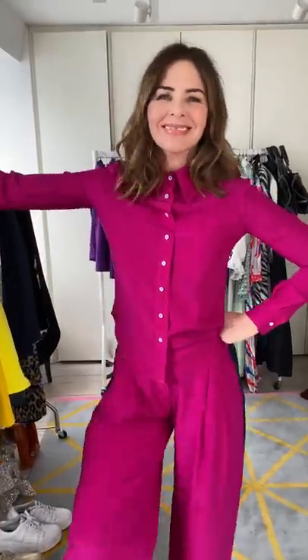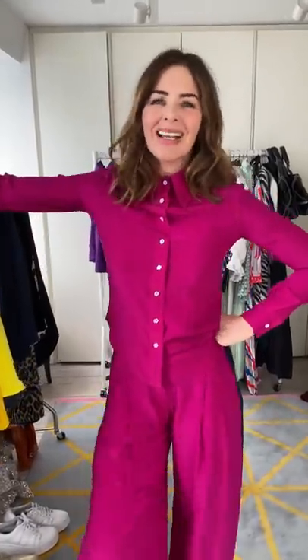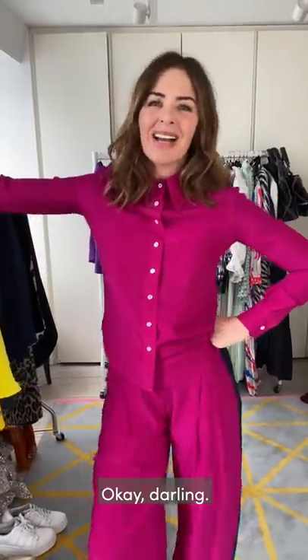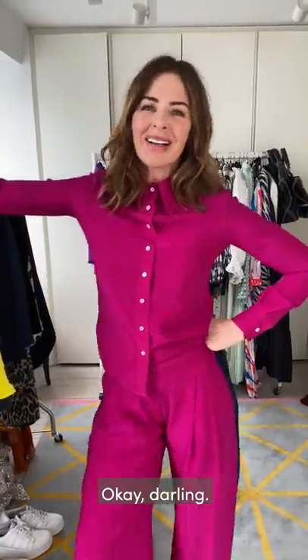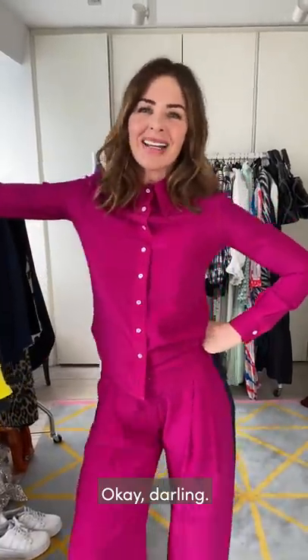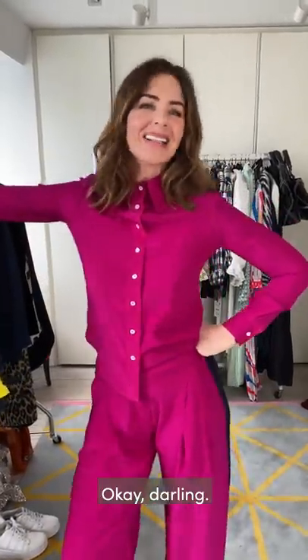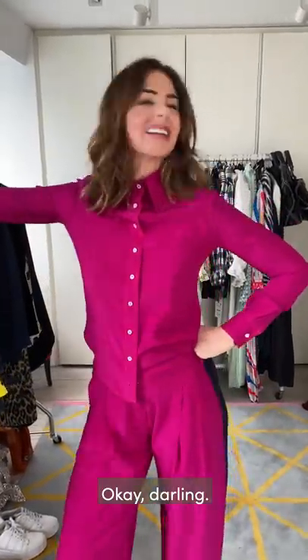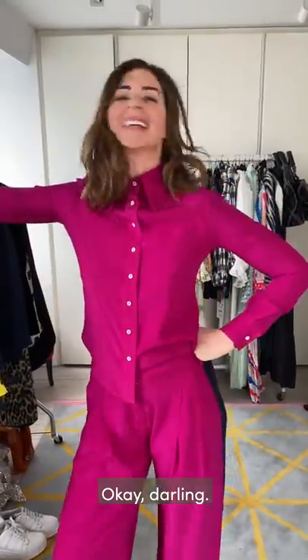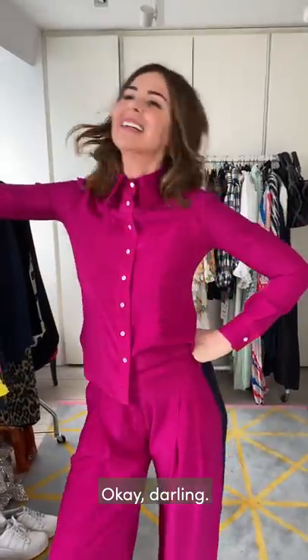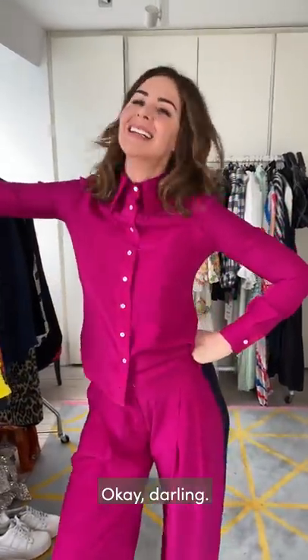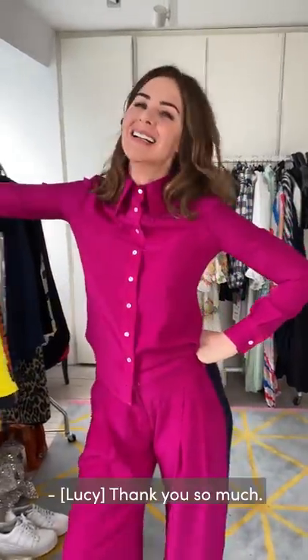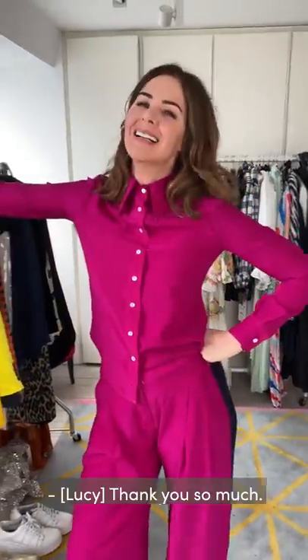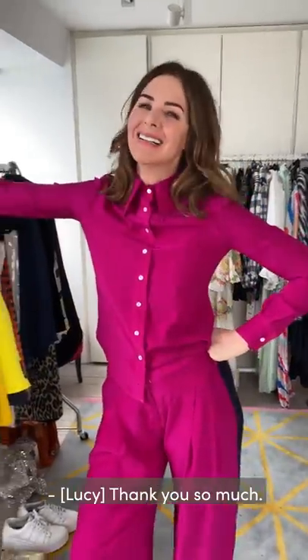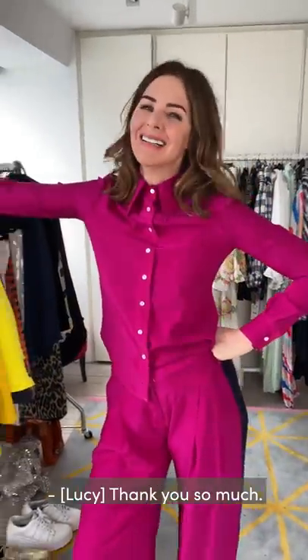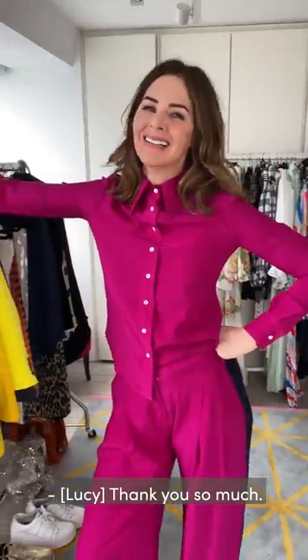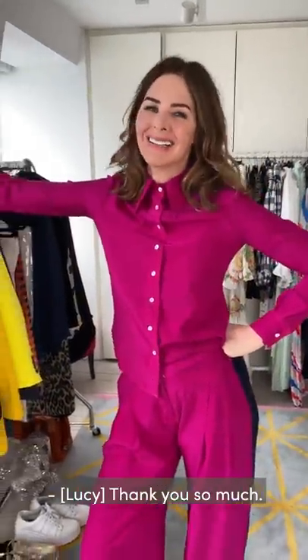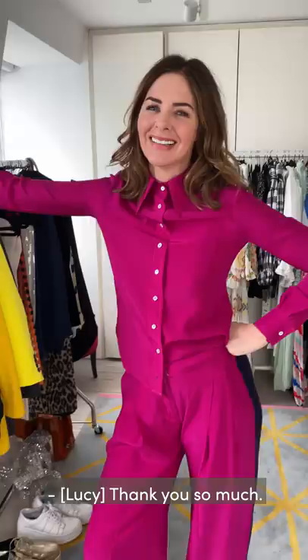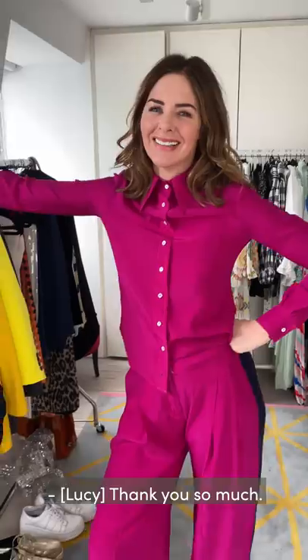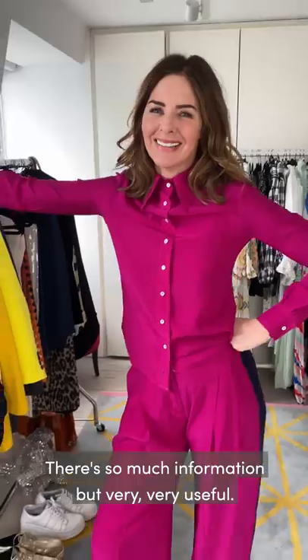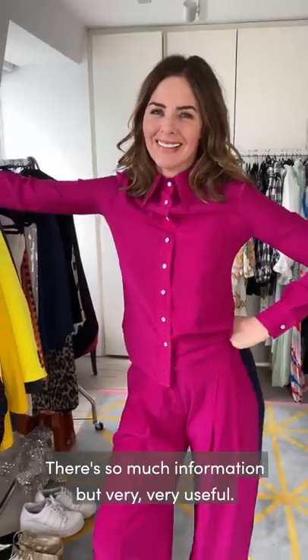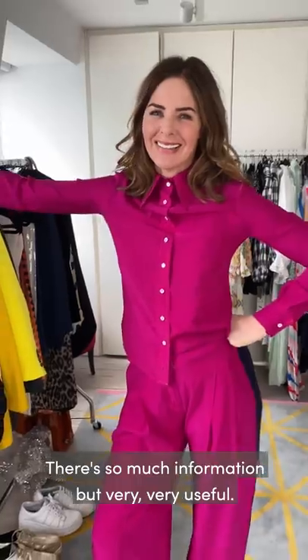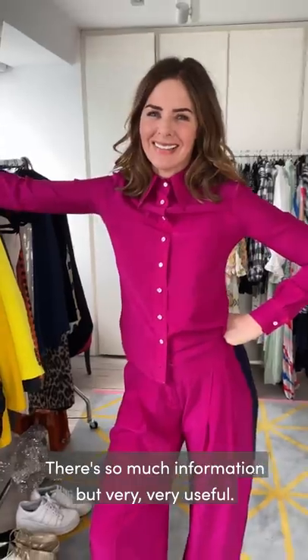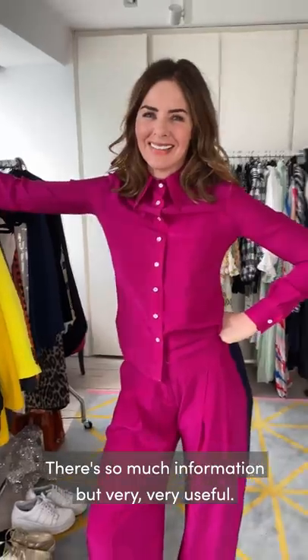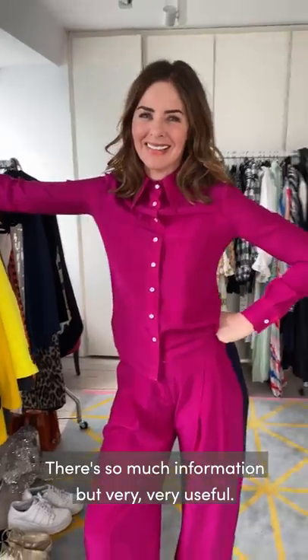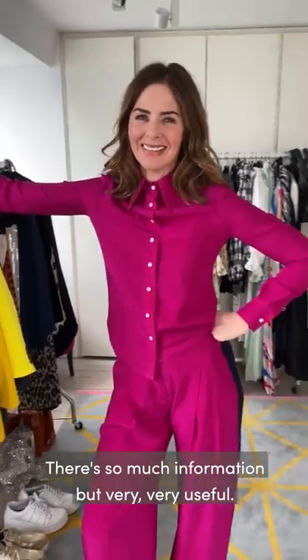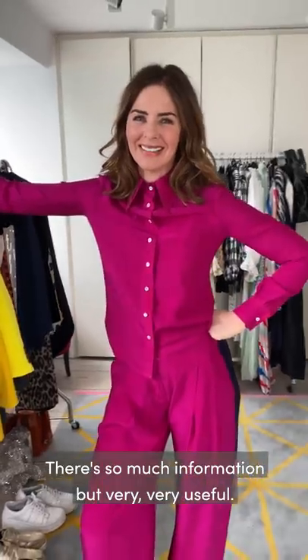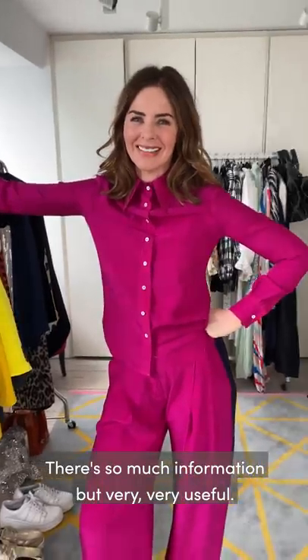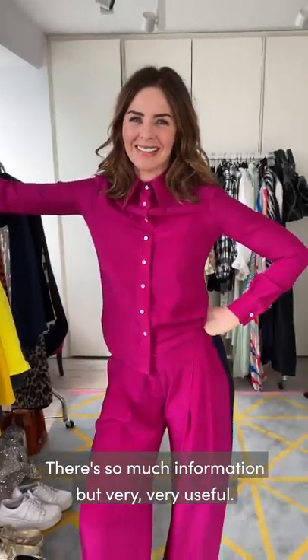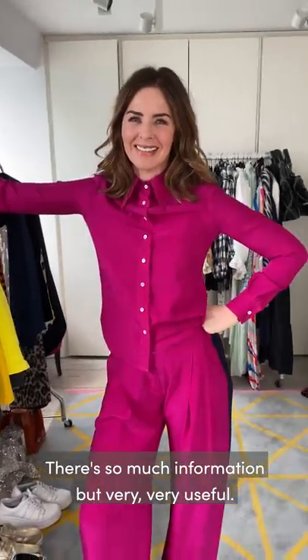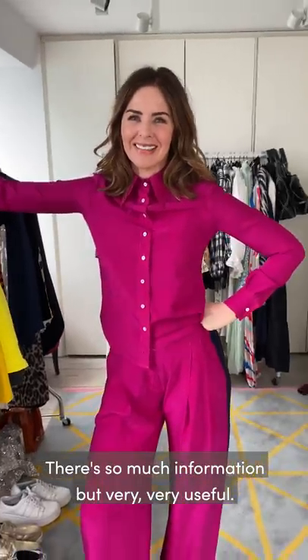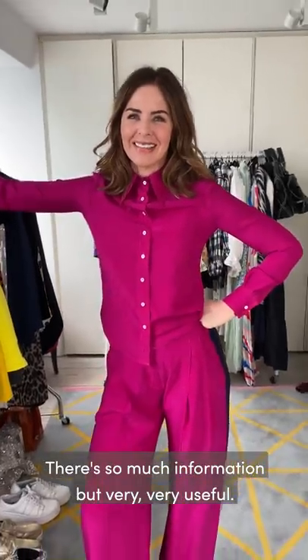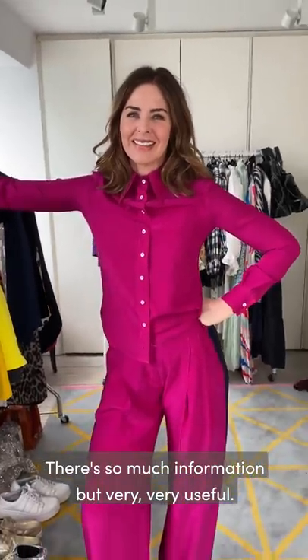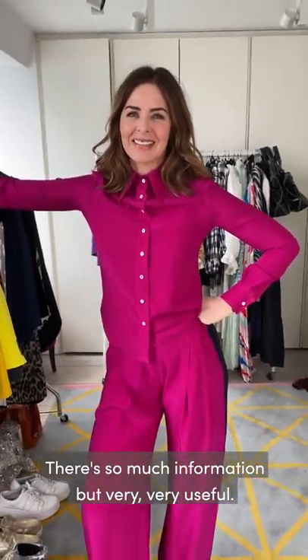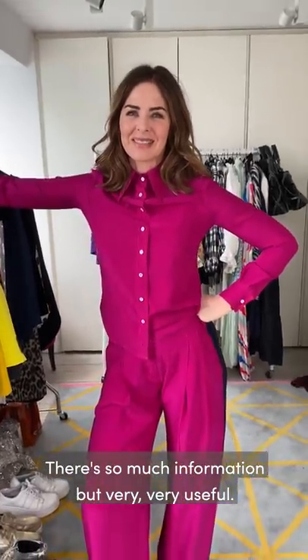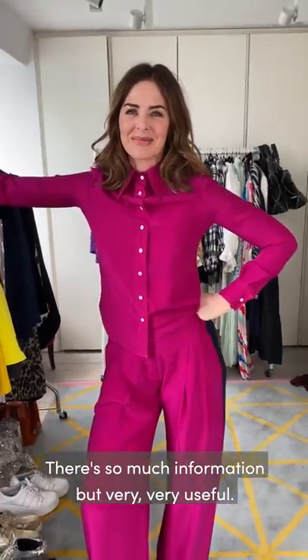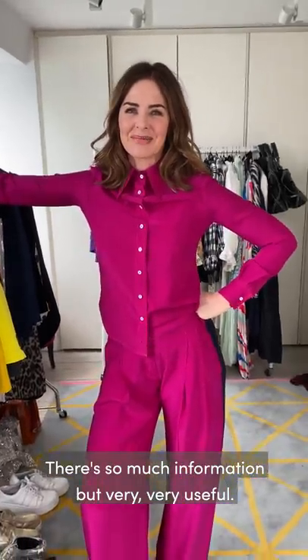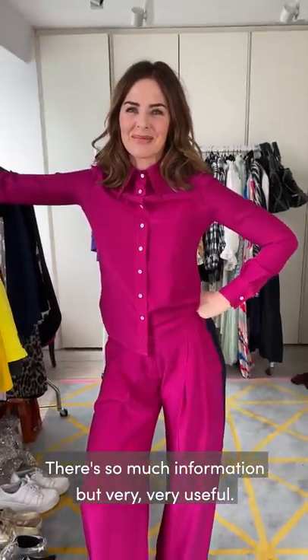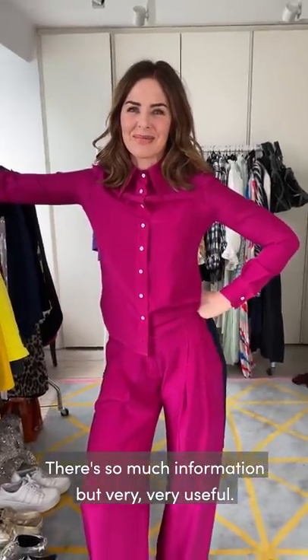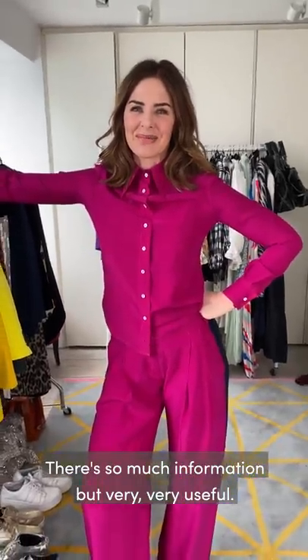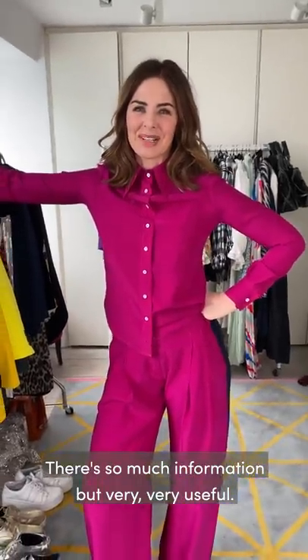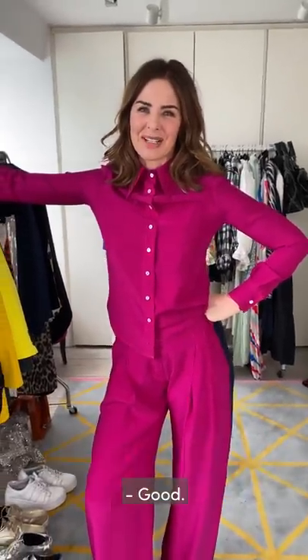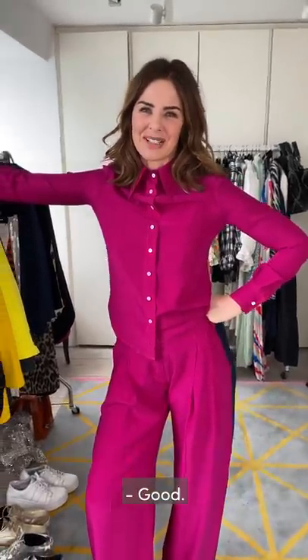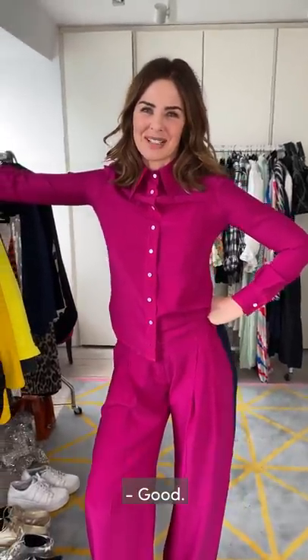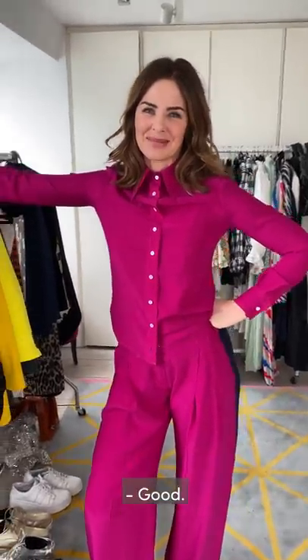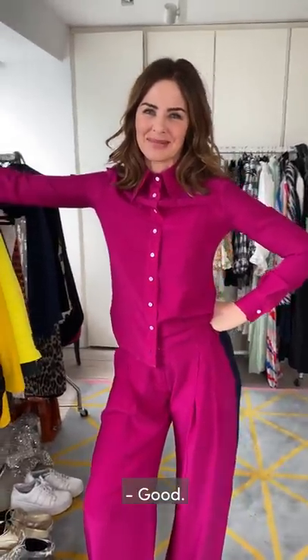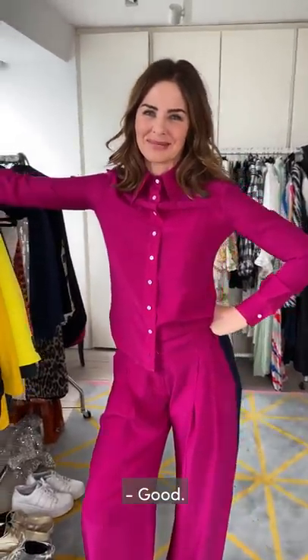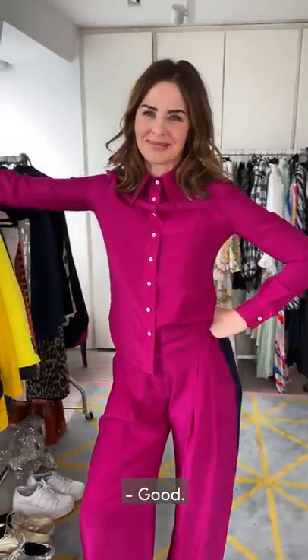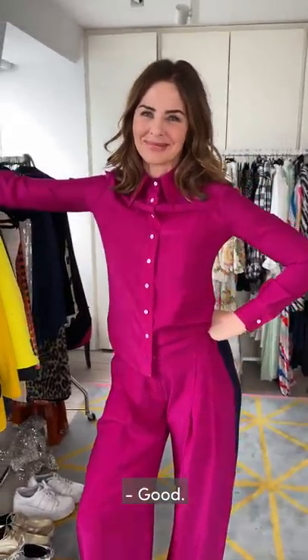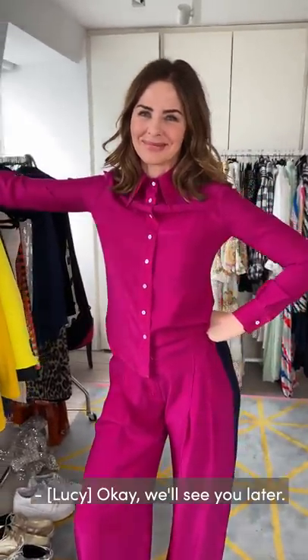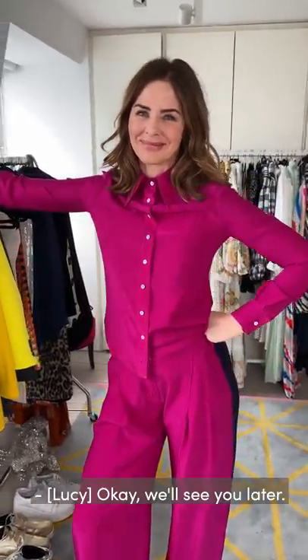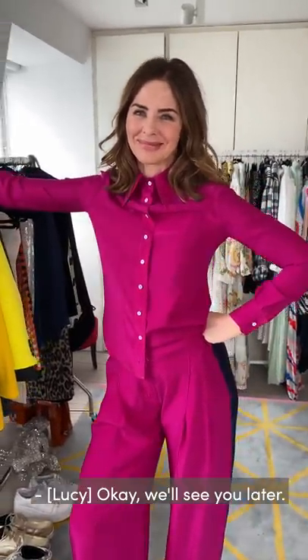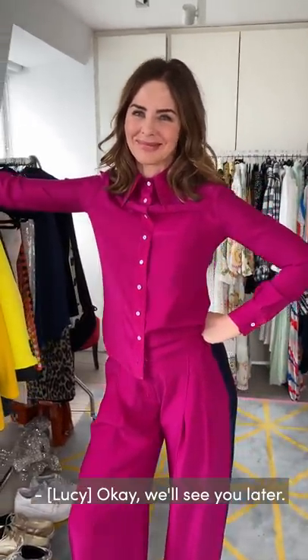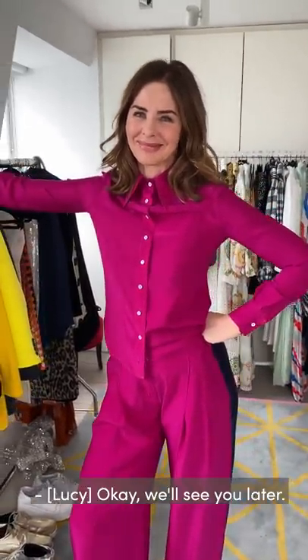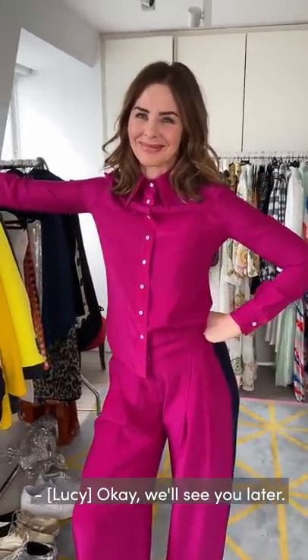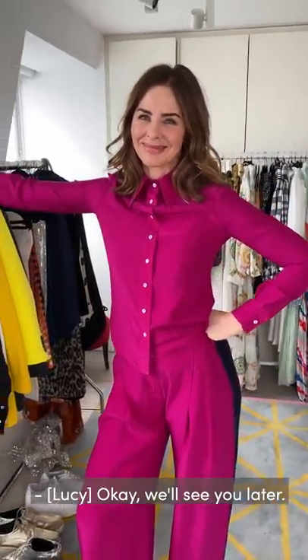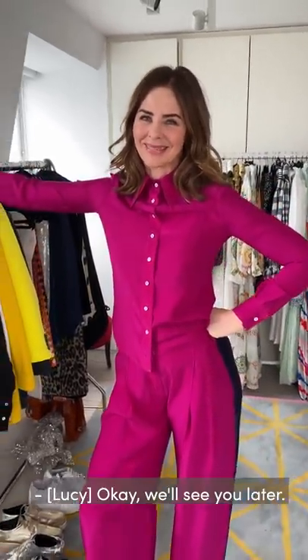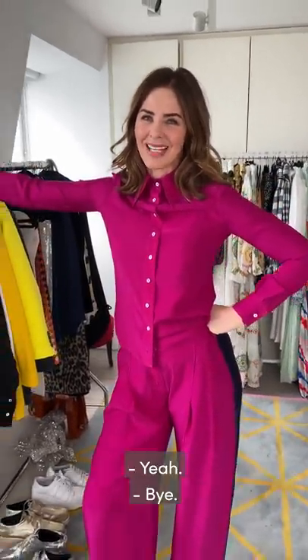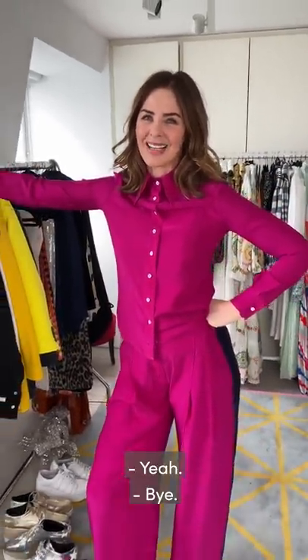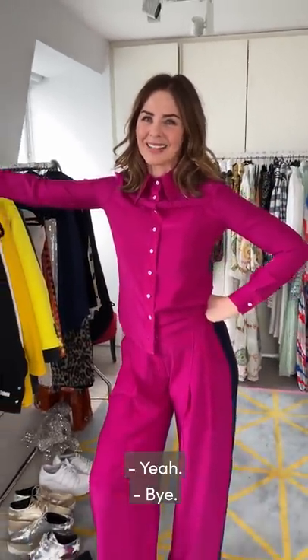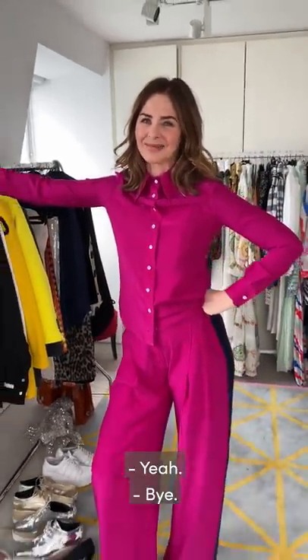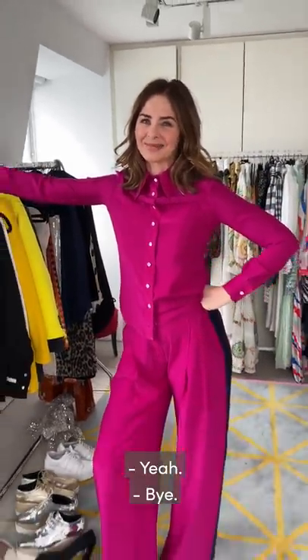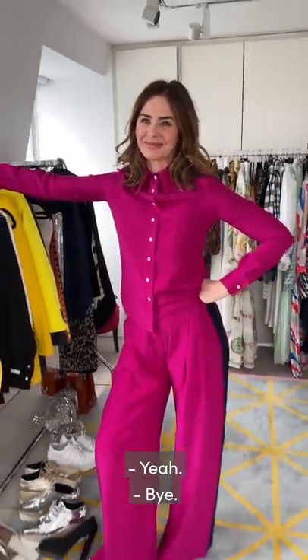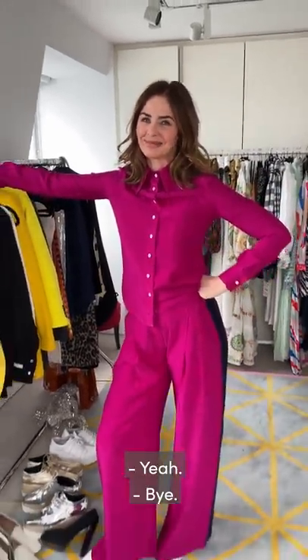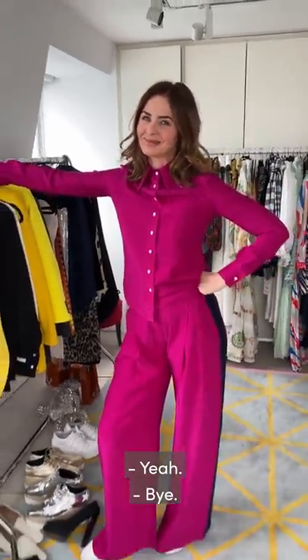Okay darling. There's so much information but very, very useful. Okay, we'll see you later. Bye.